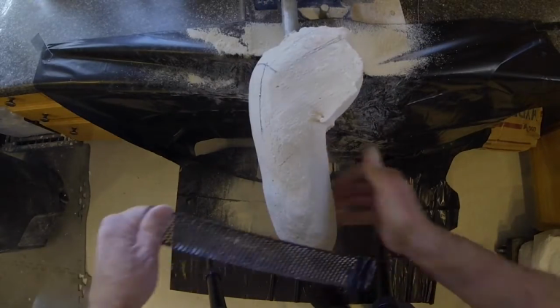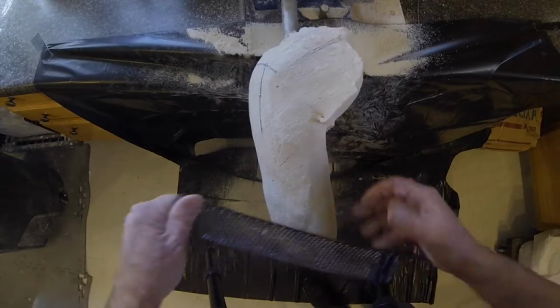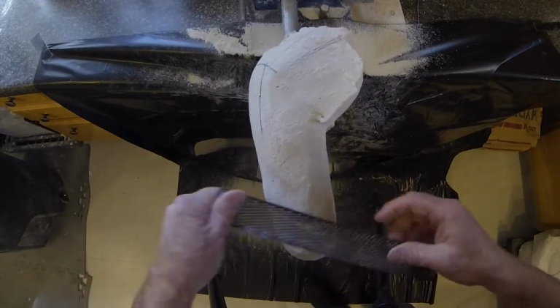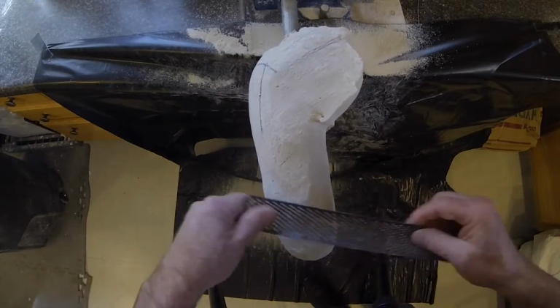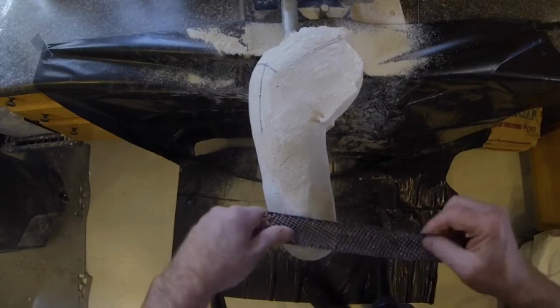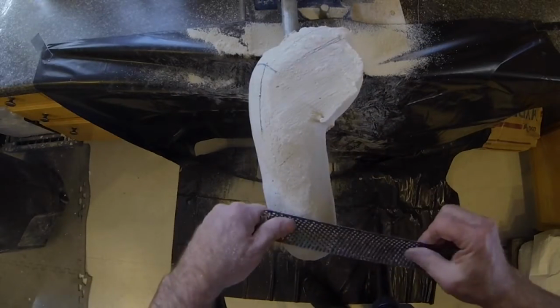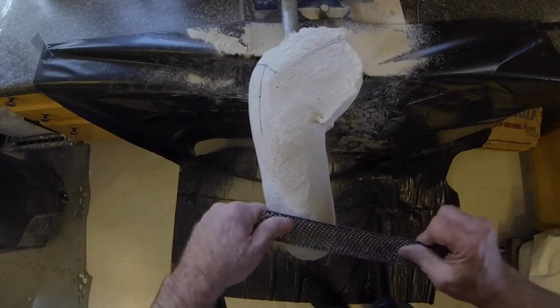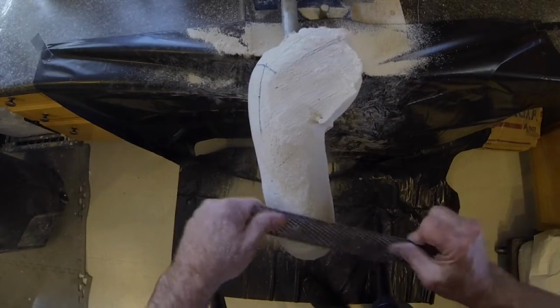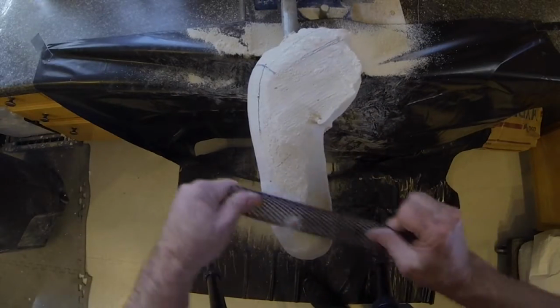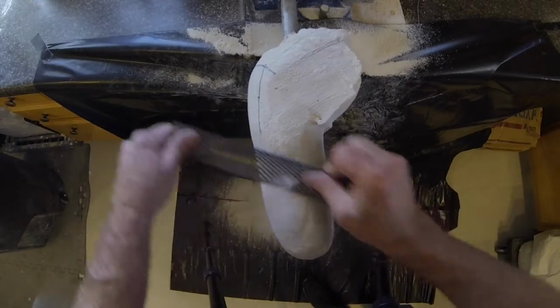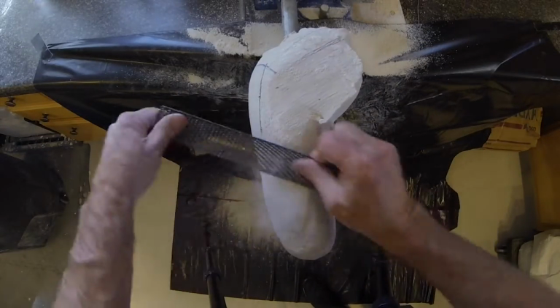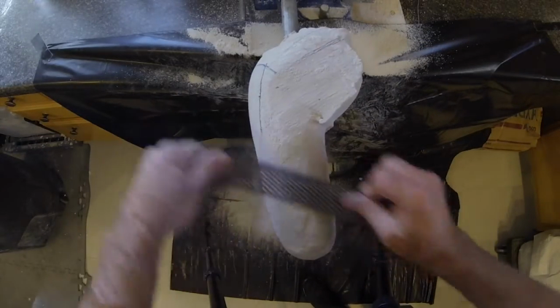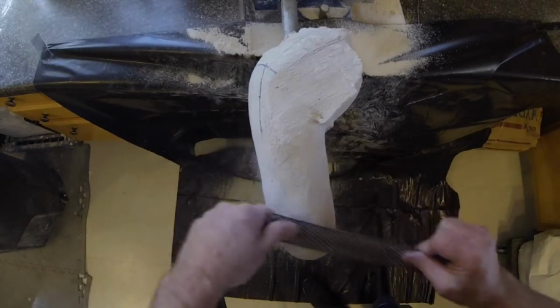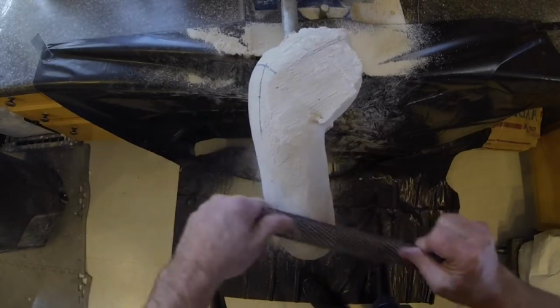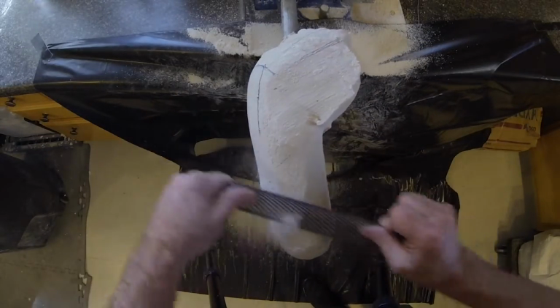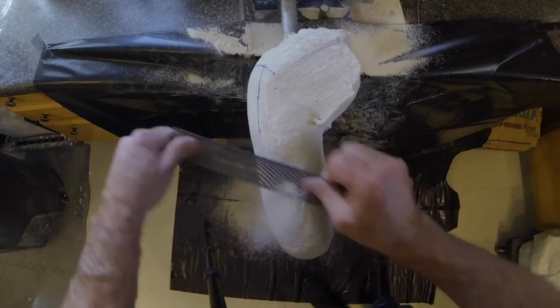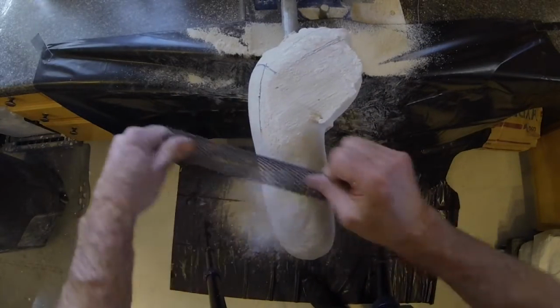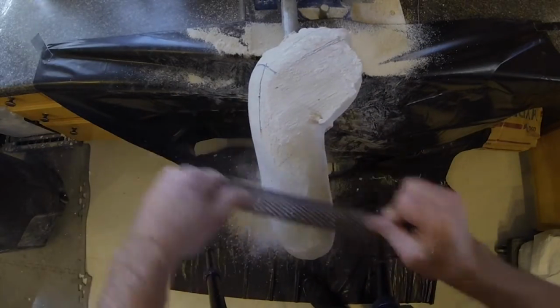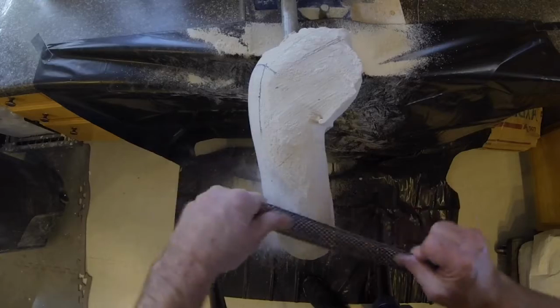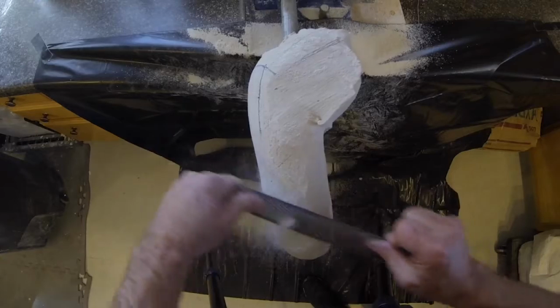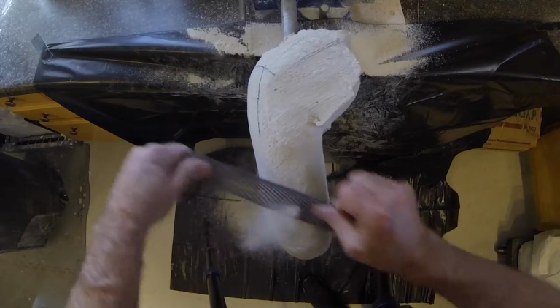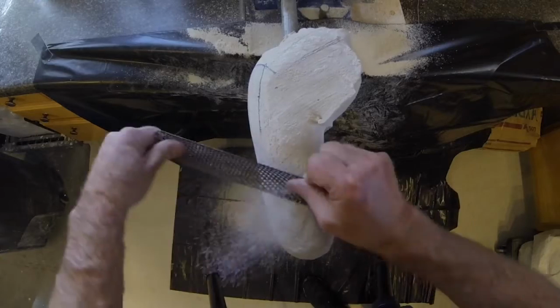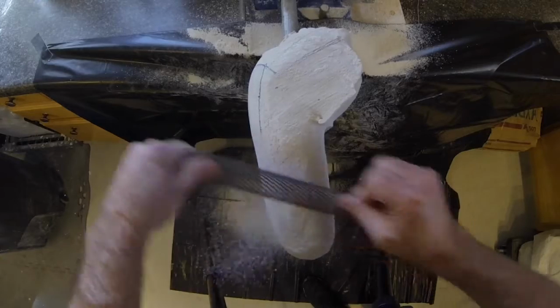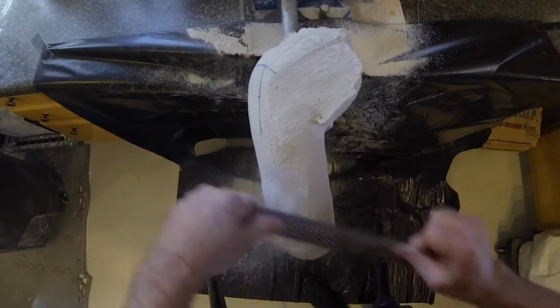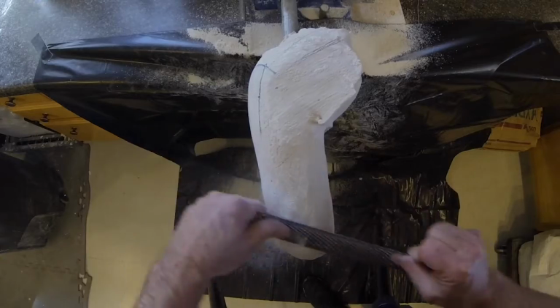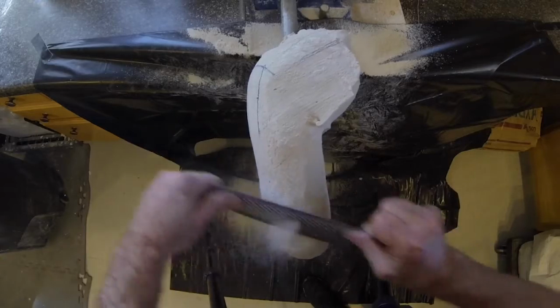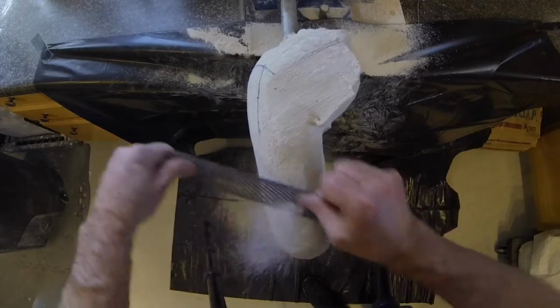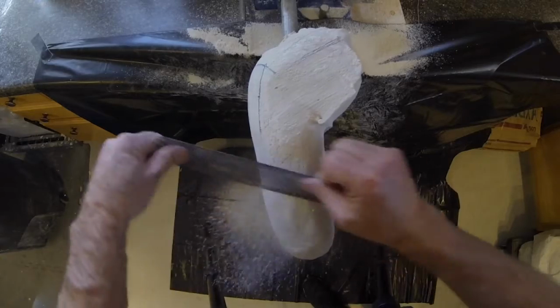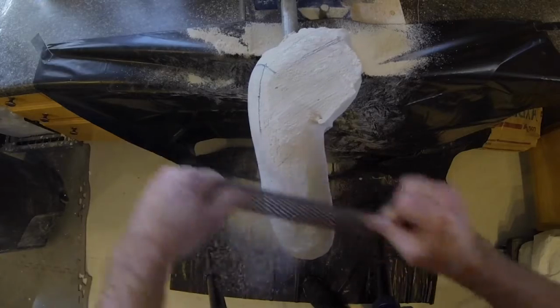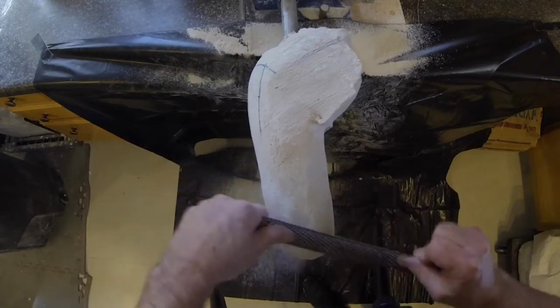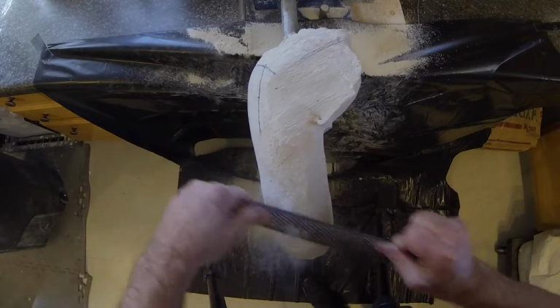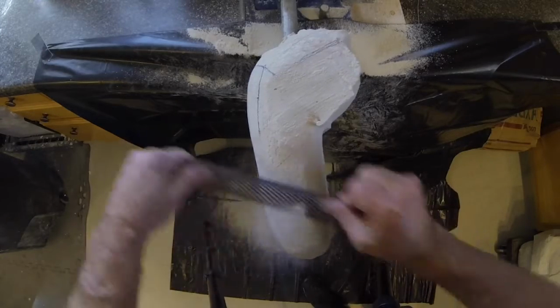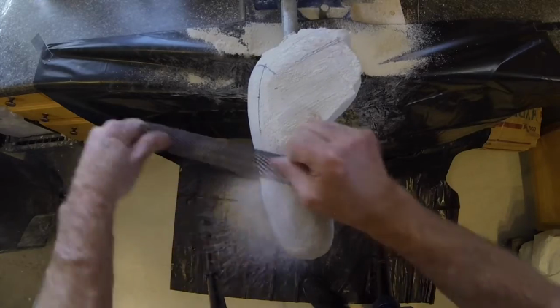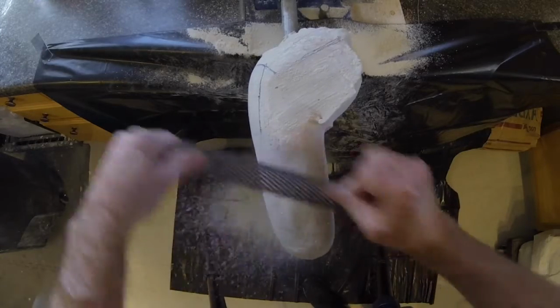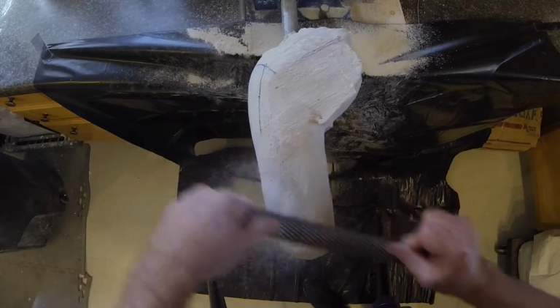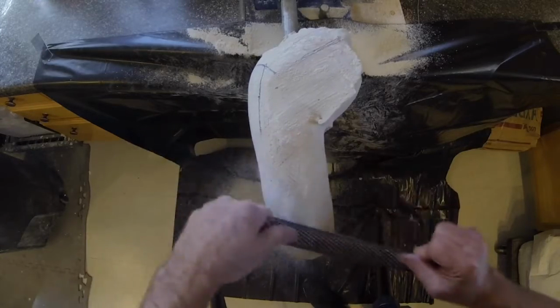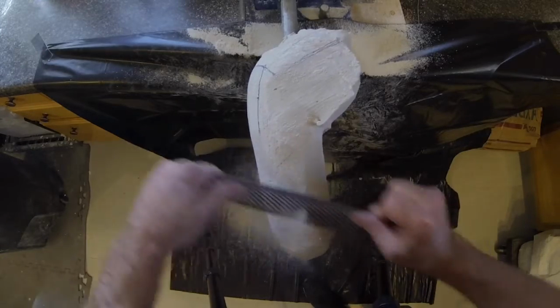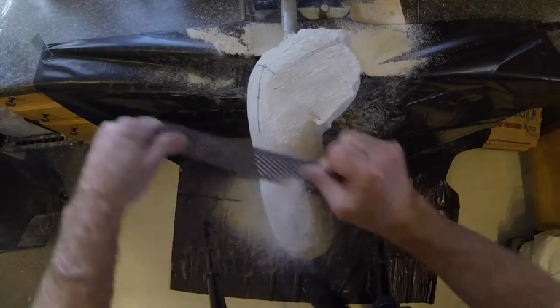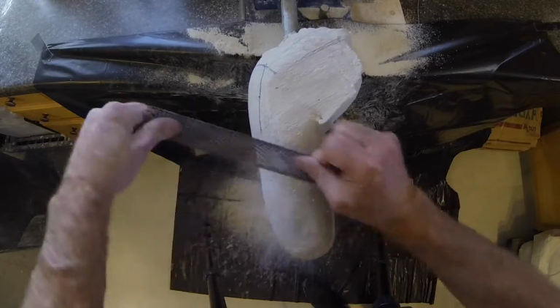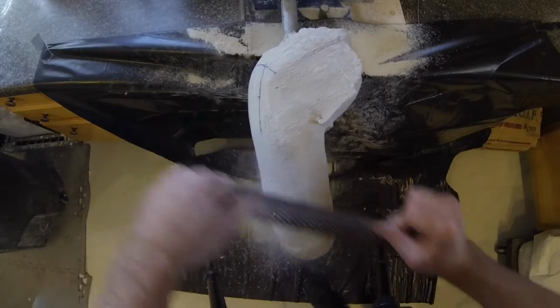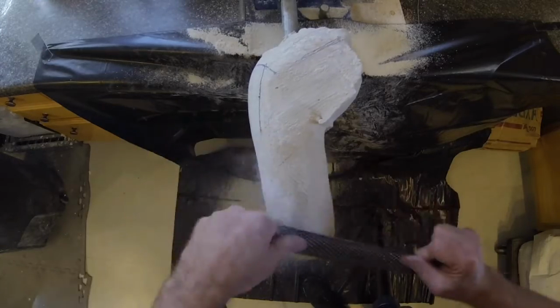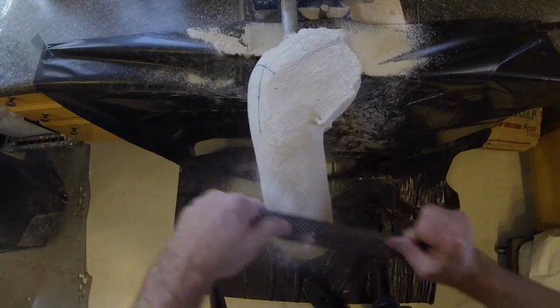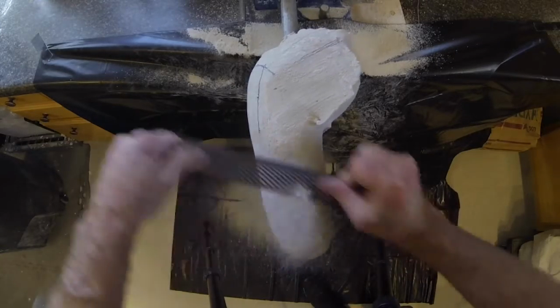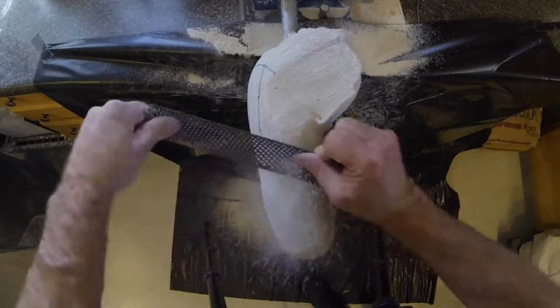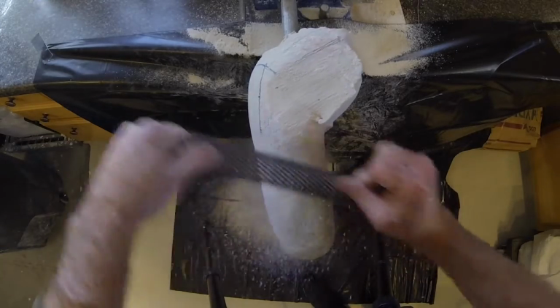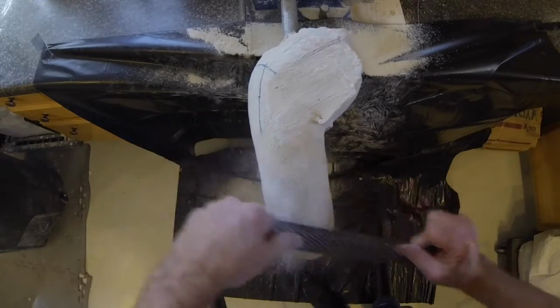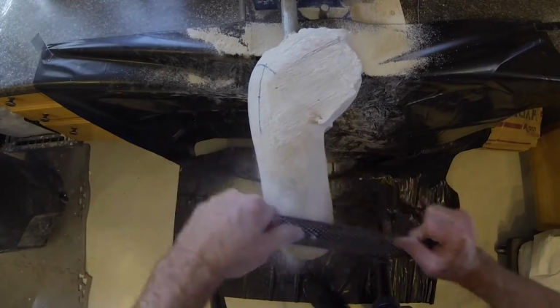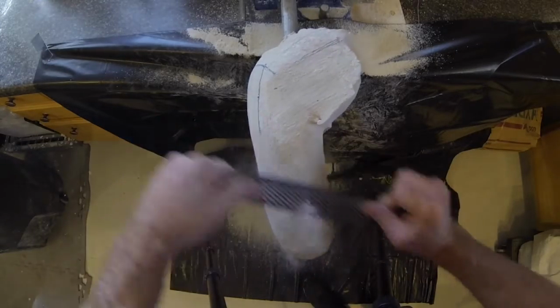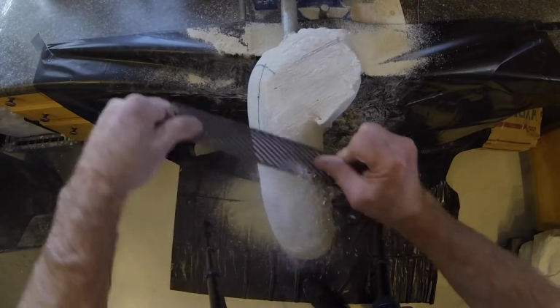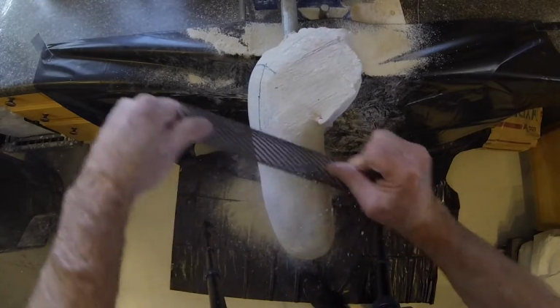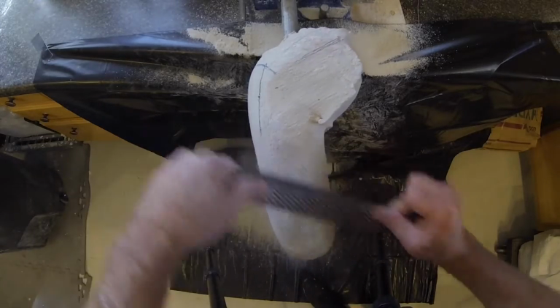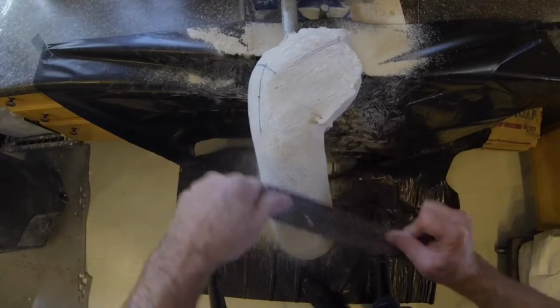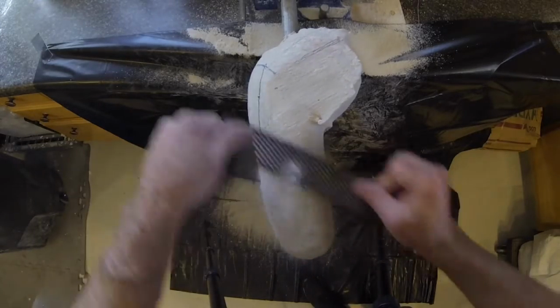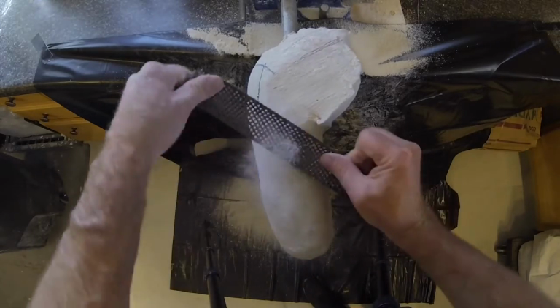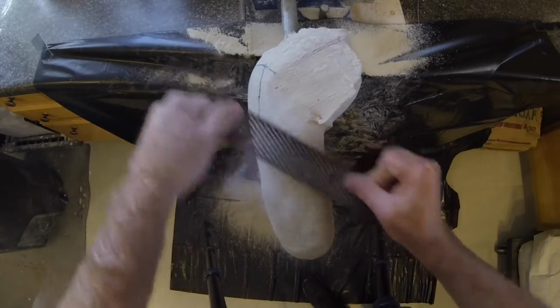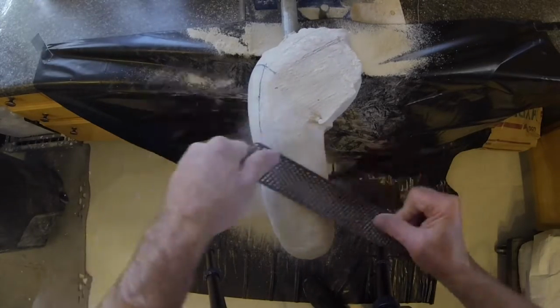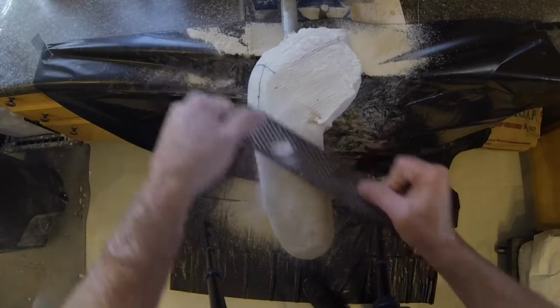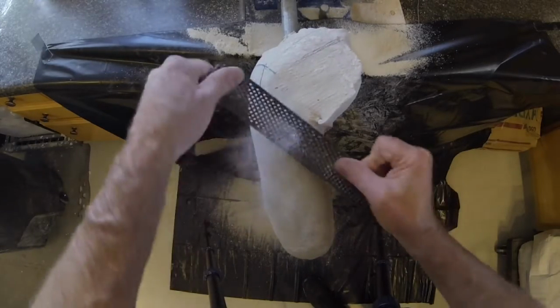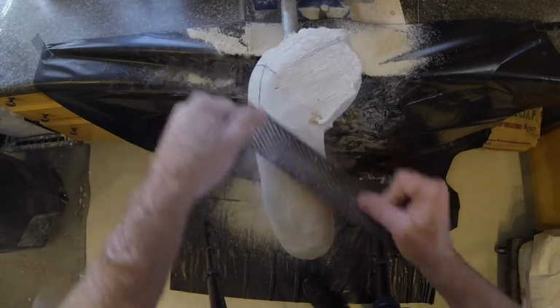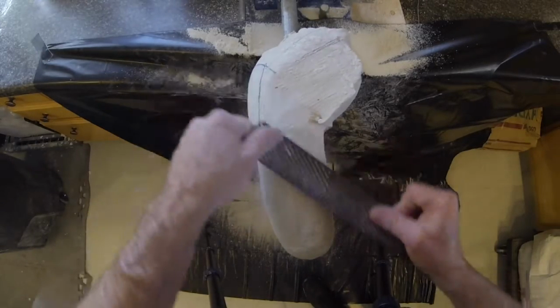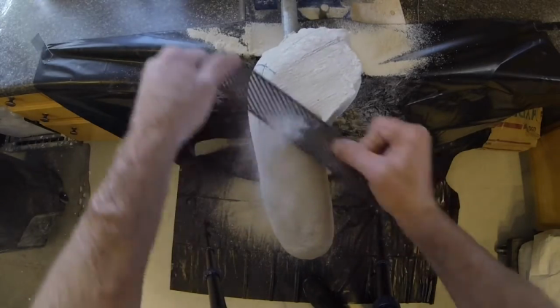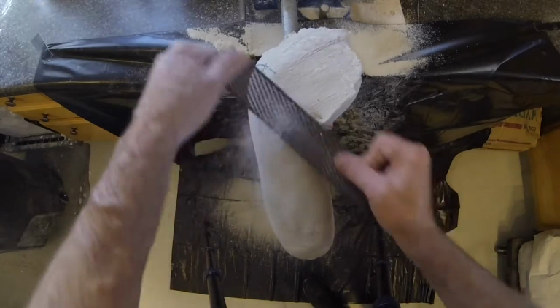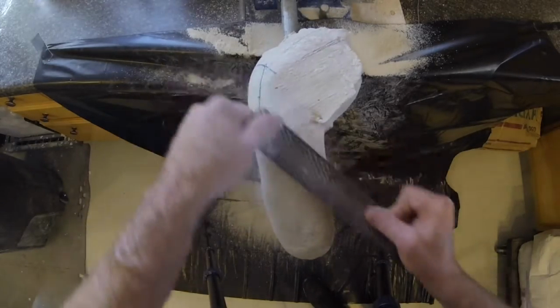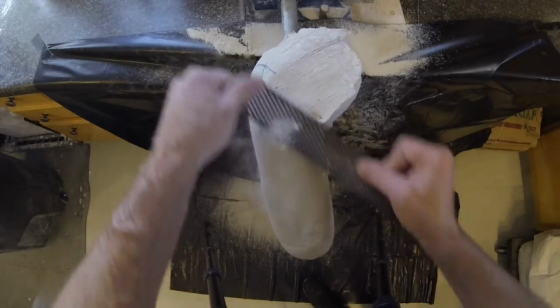Continue the global smoothing by following the general contours and removing high spots down to the low spots of the cast.